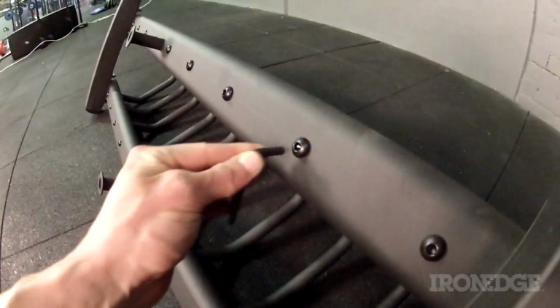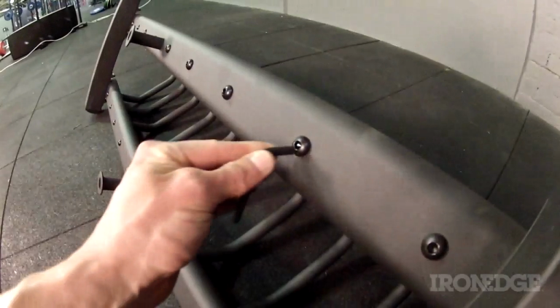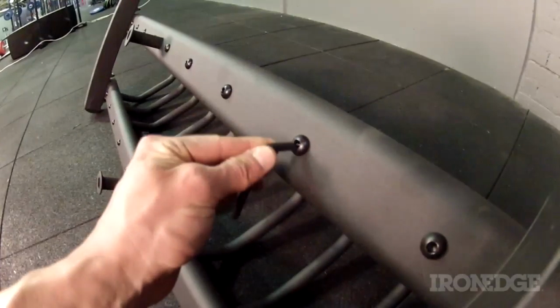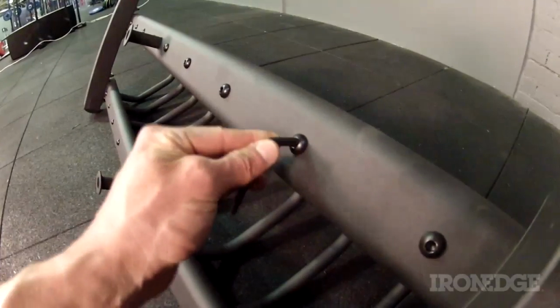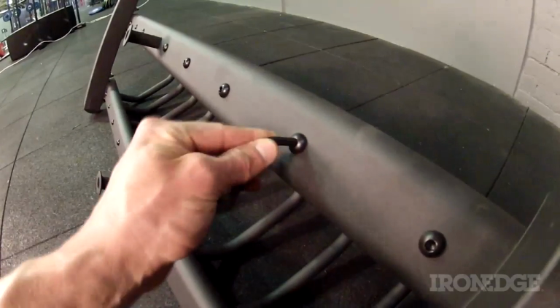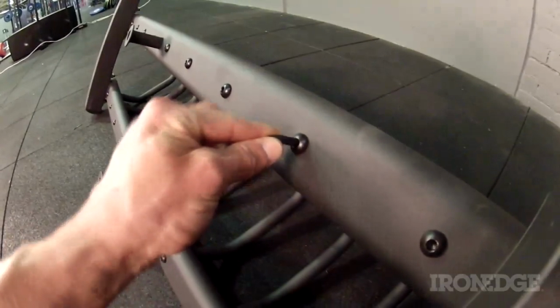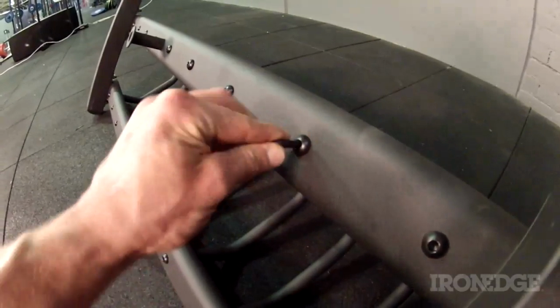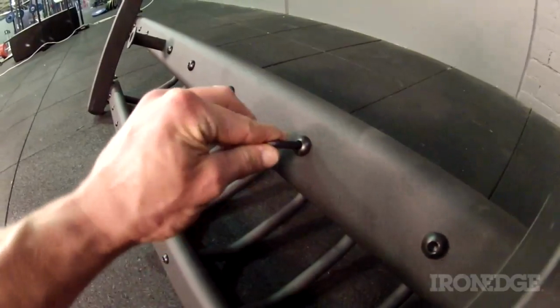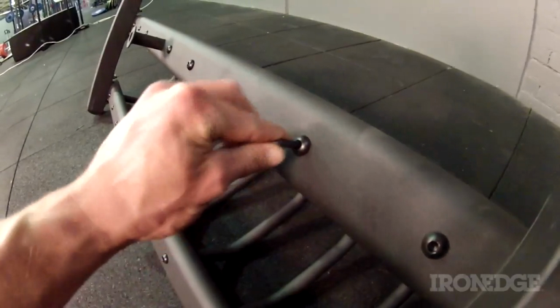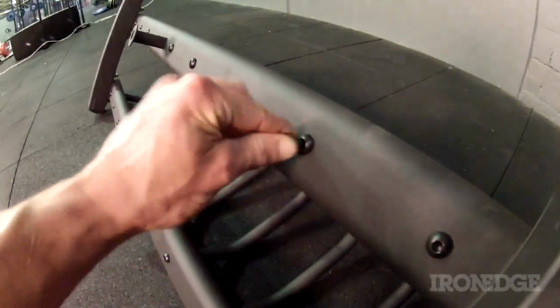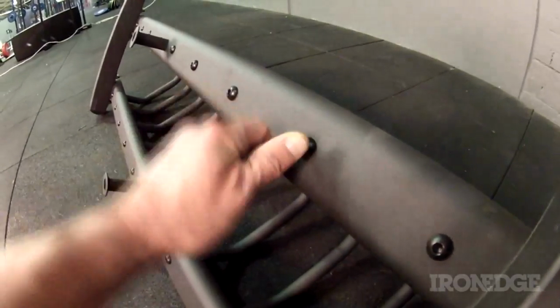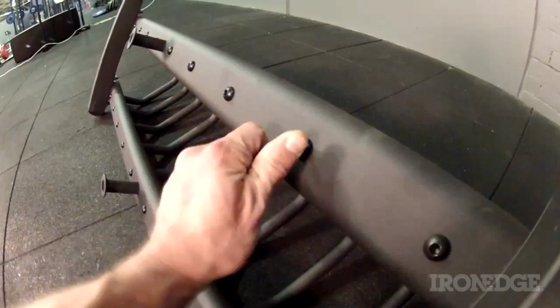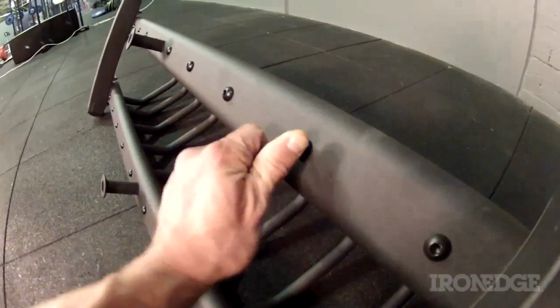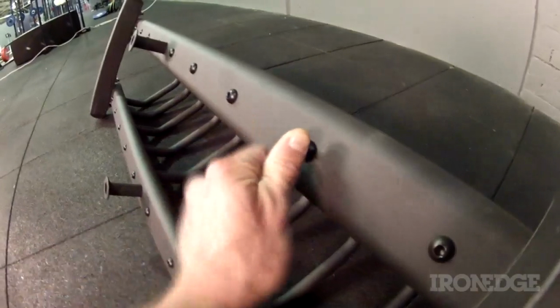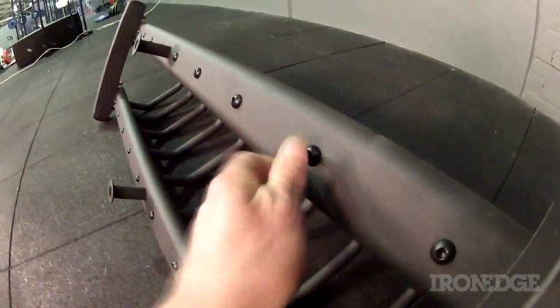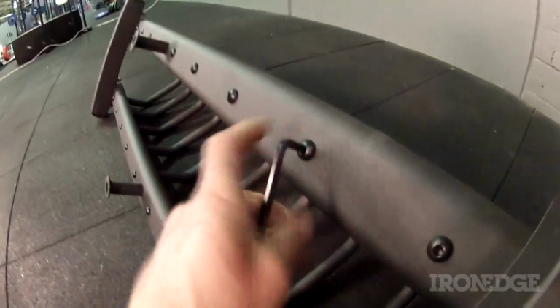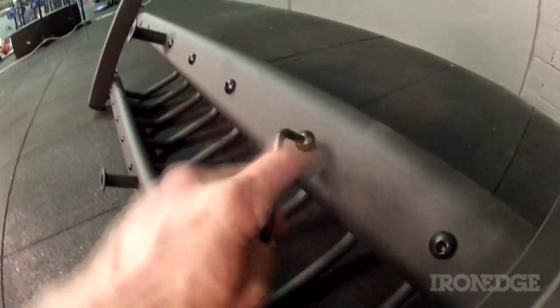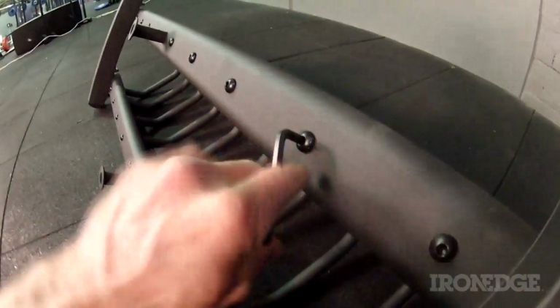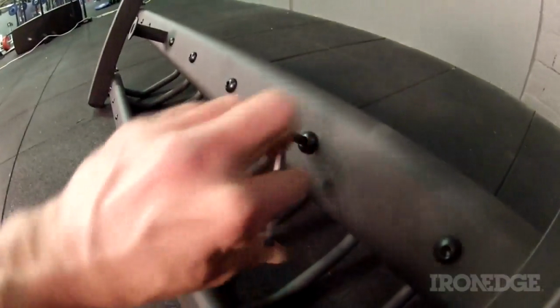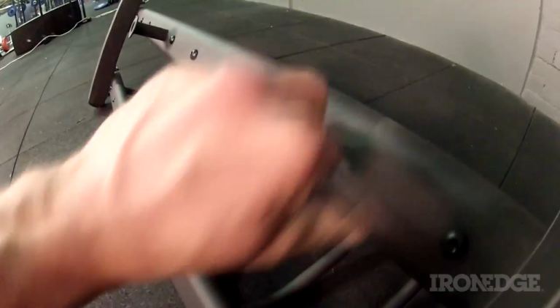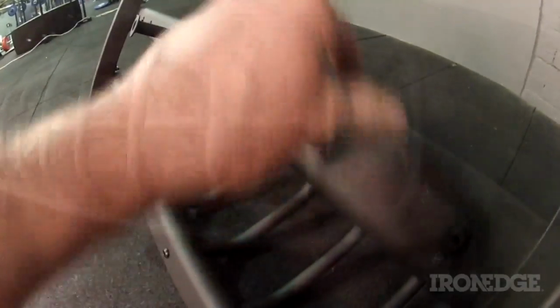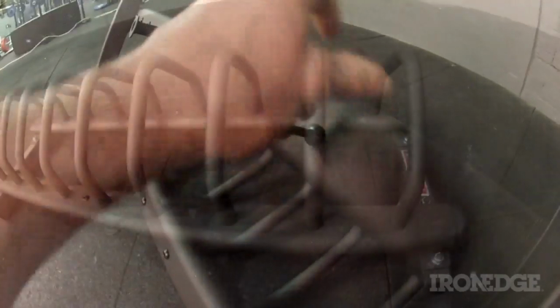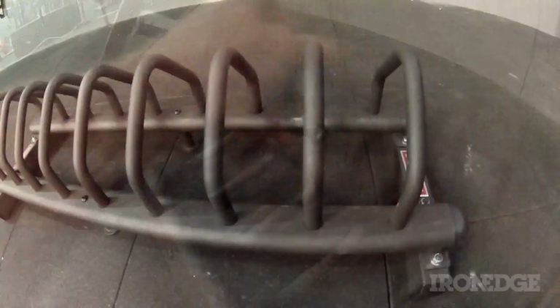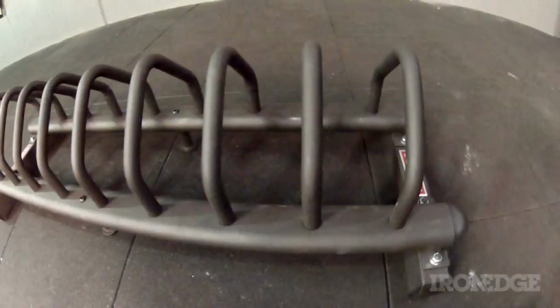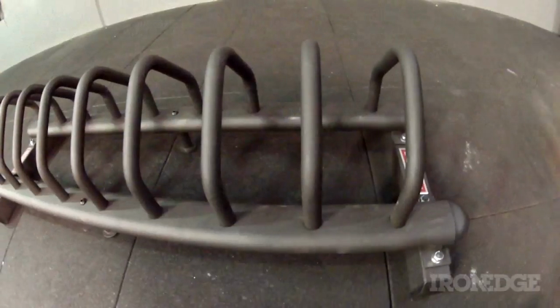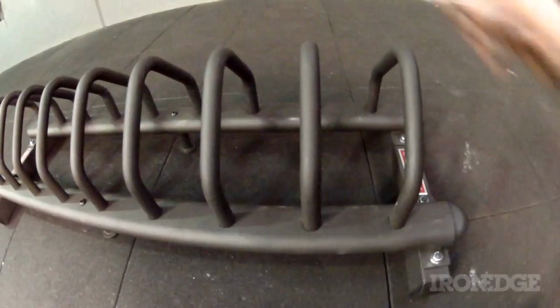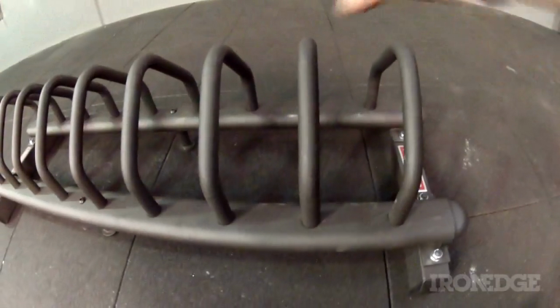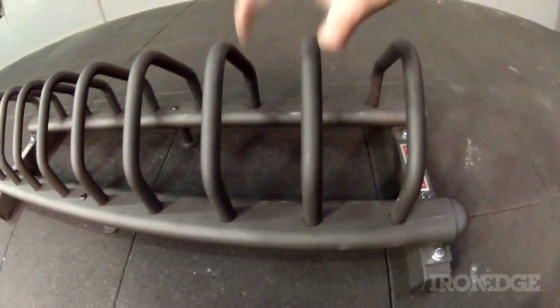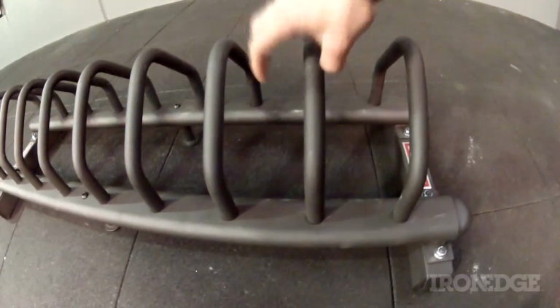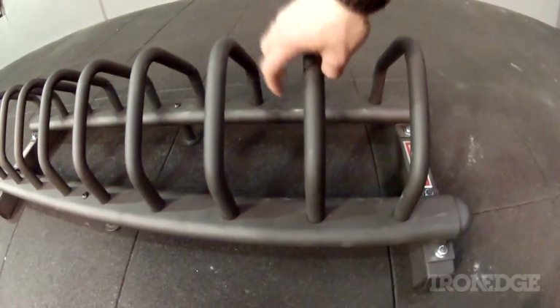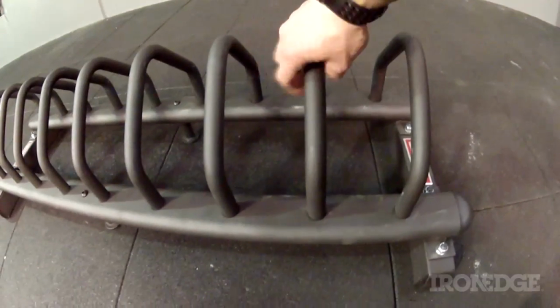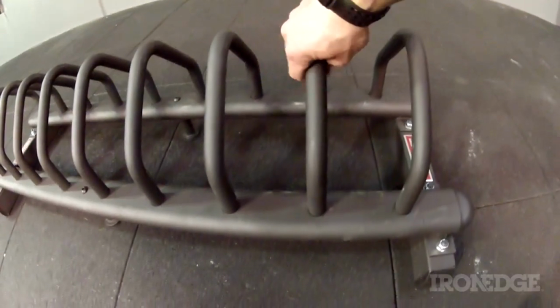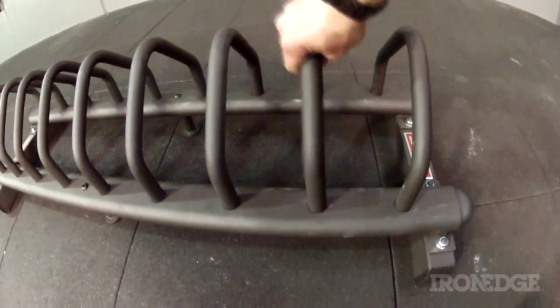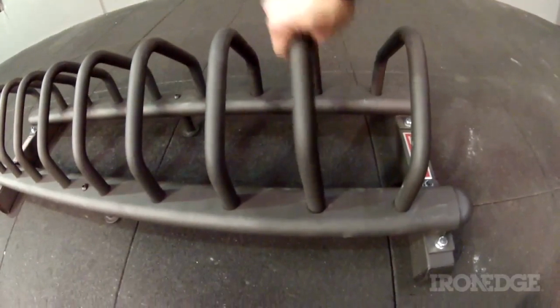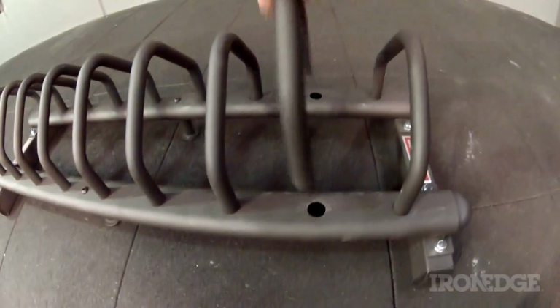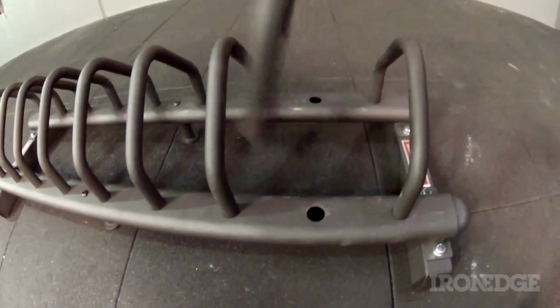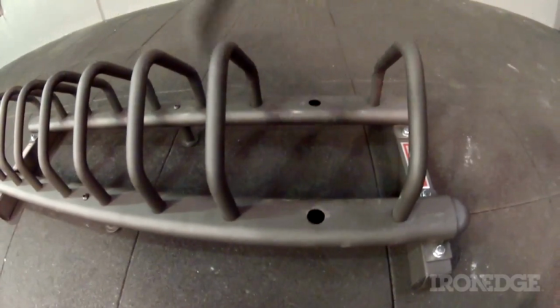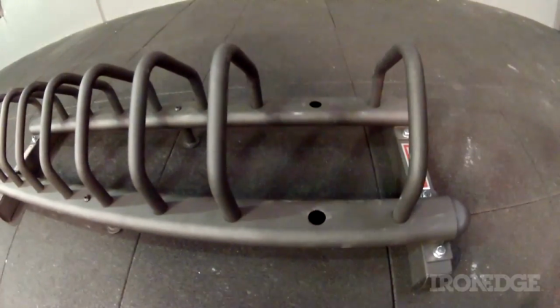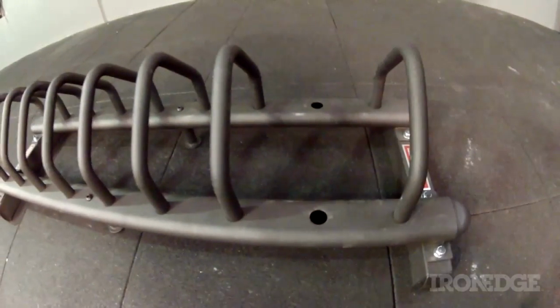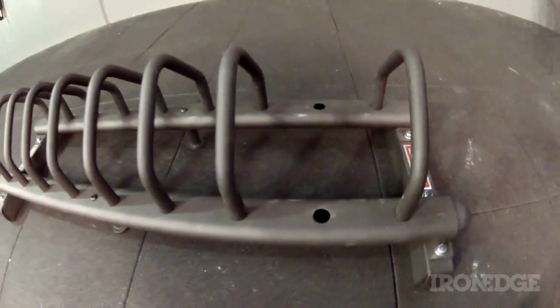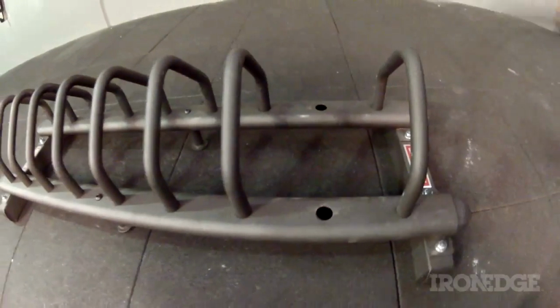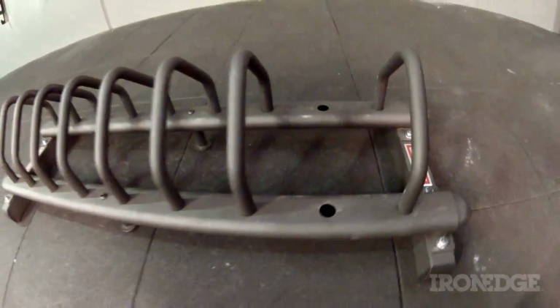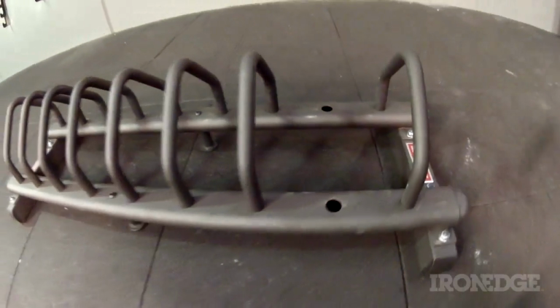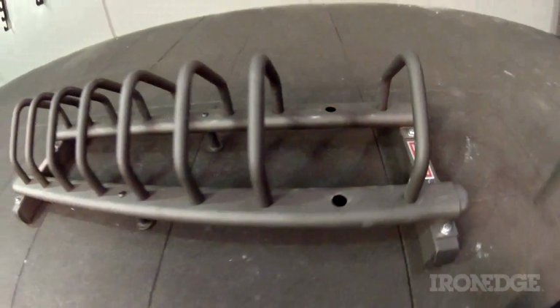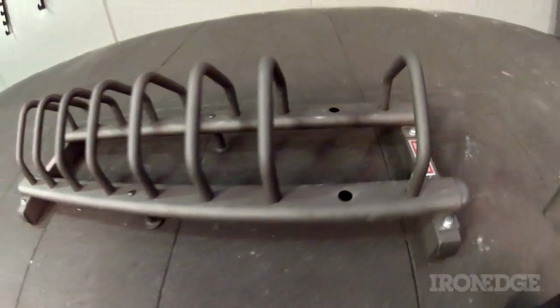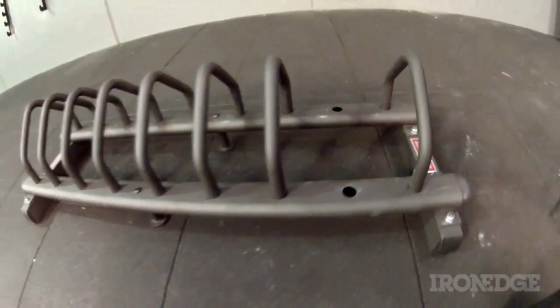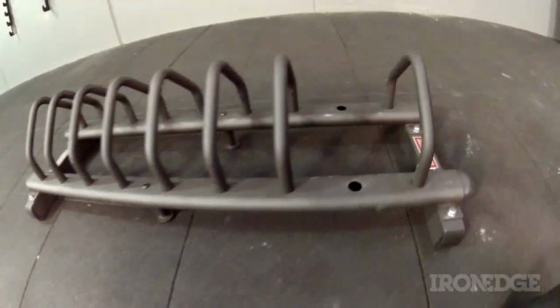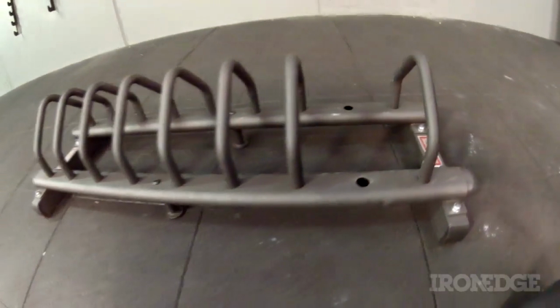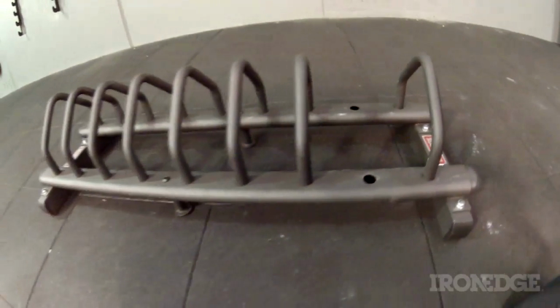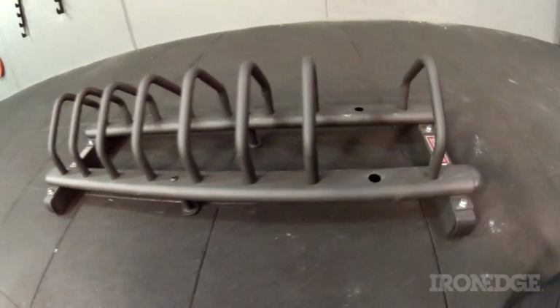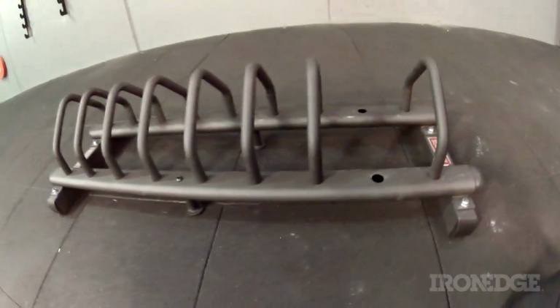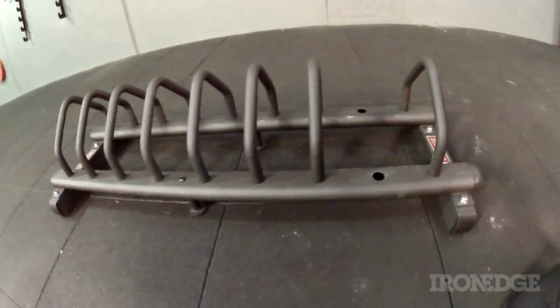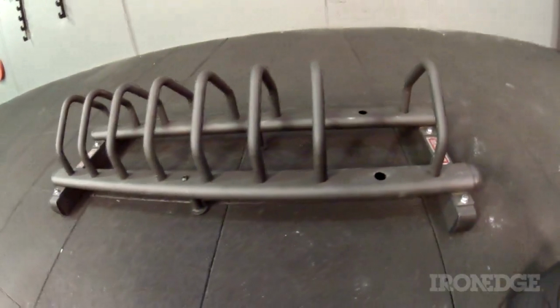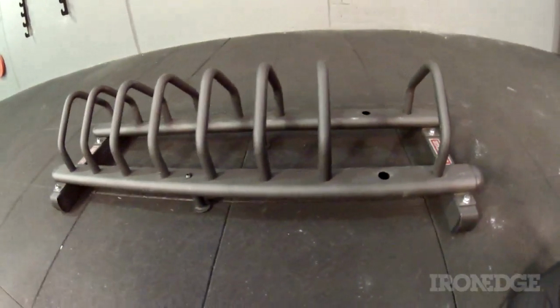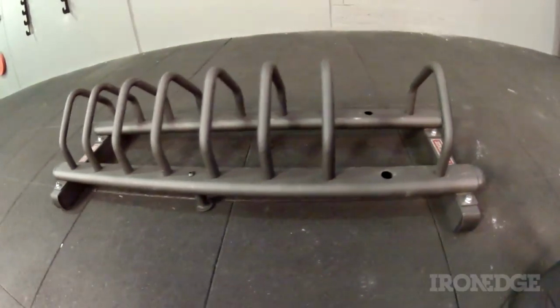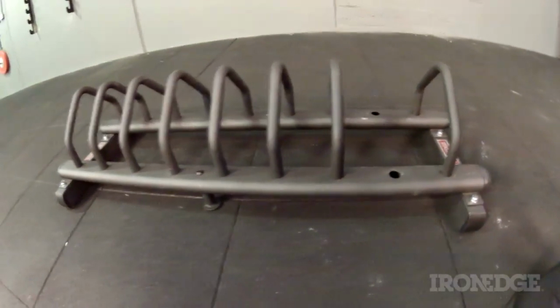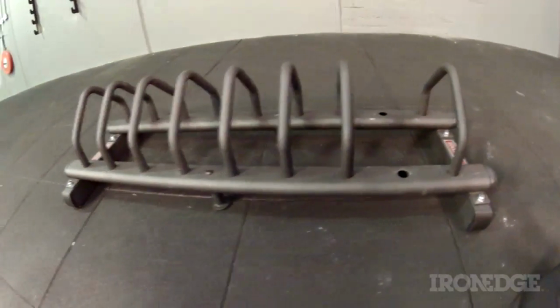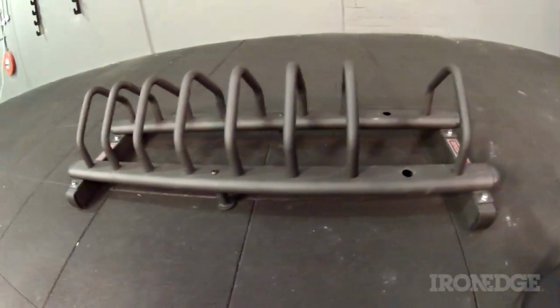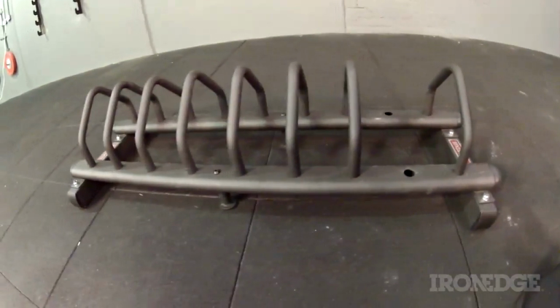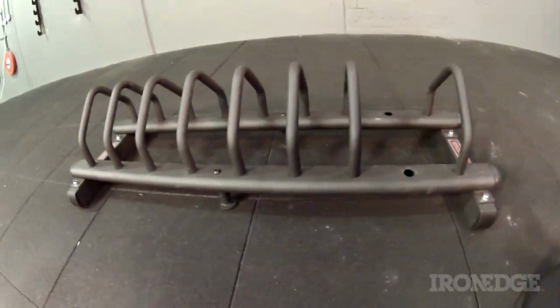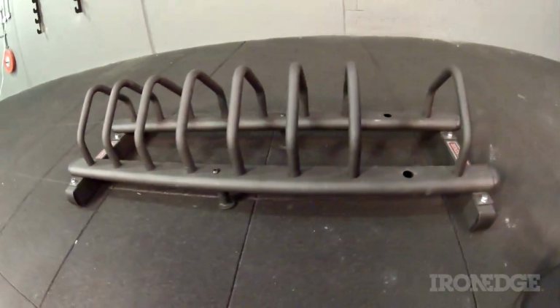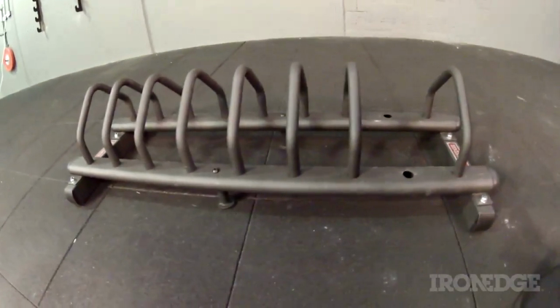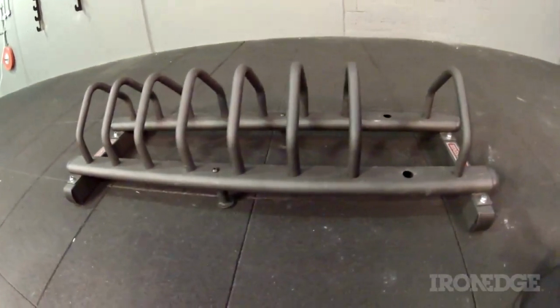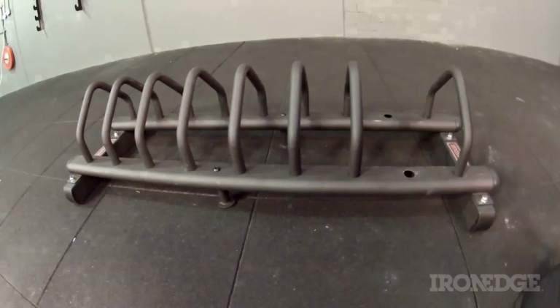Secondly, each one of the dividers can be removed, allowing spaces to be customised to accommodate those larger sized bumper plates.